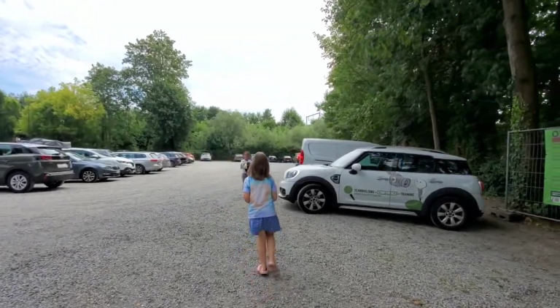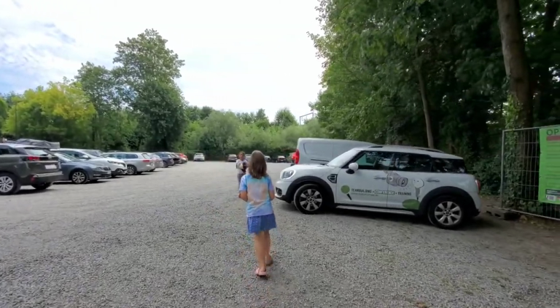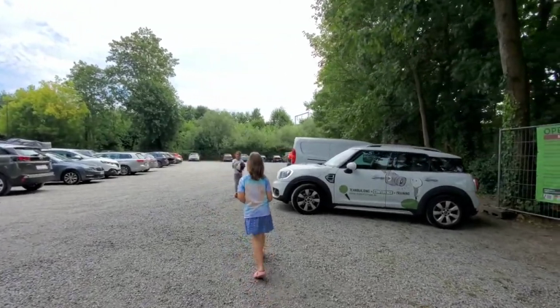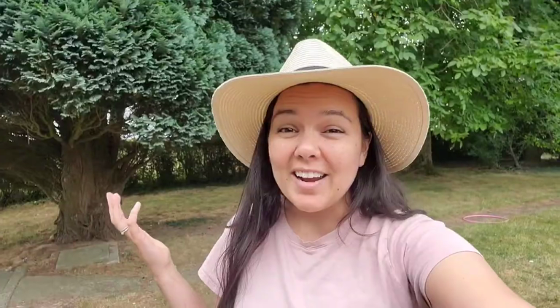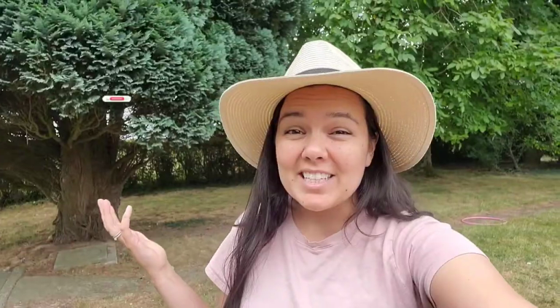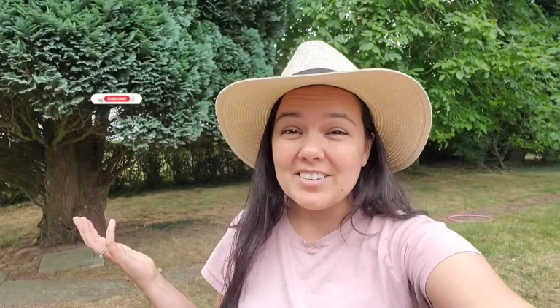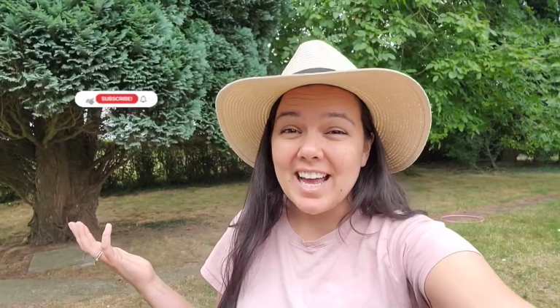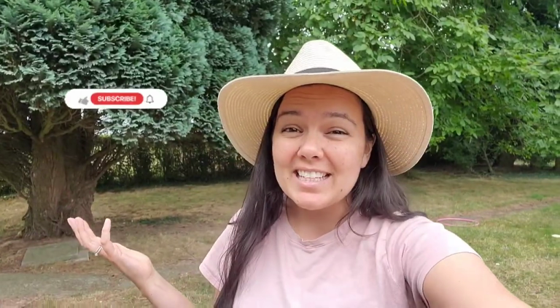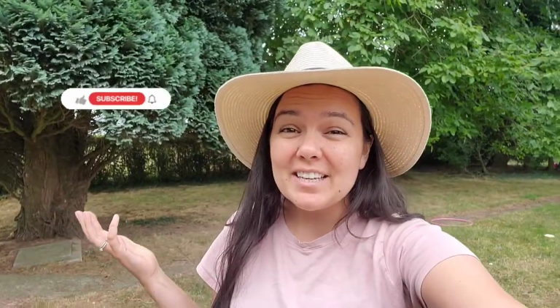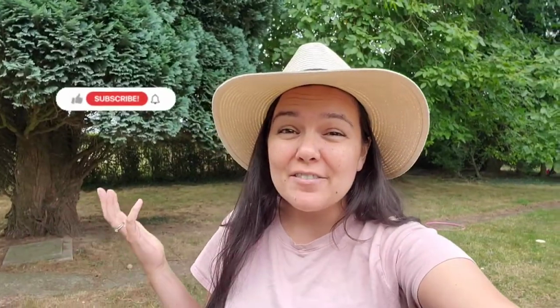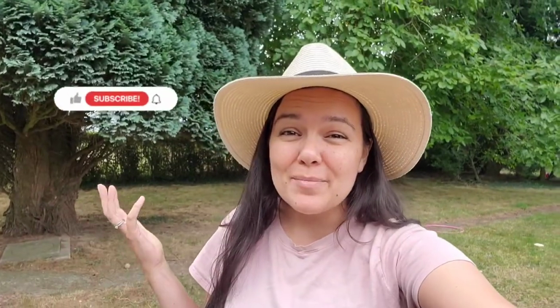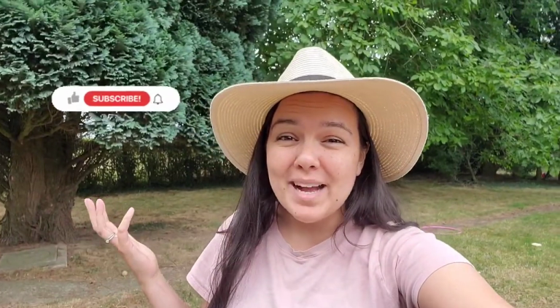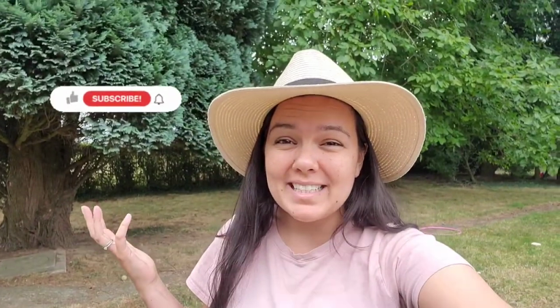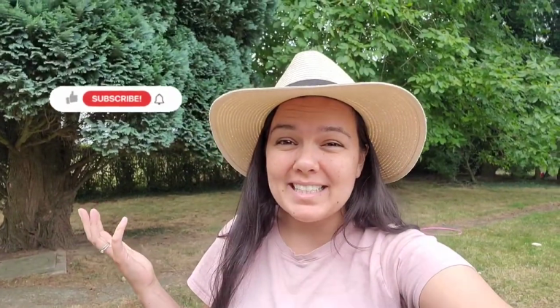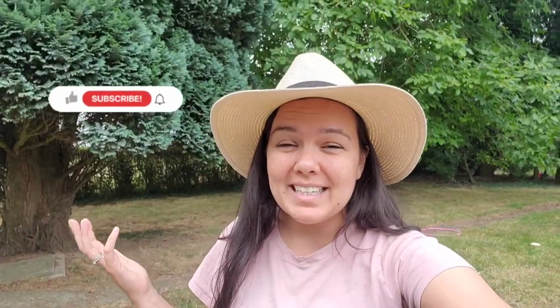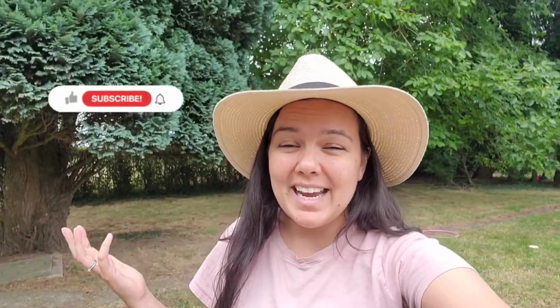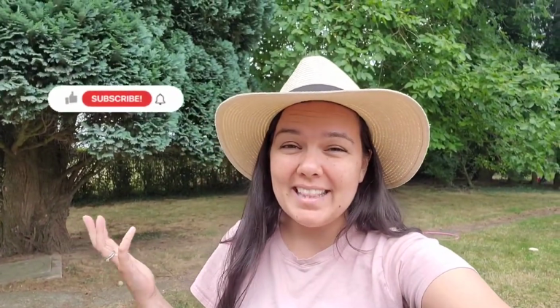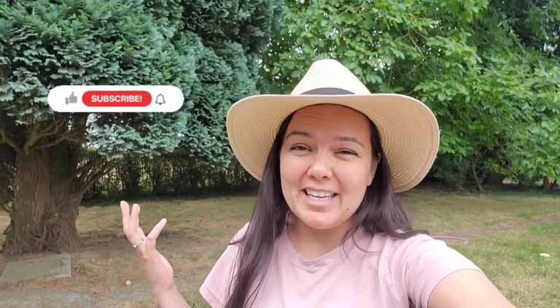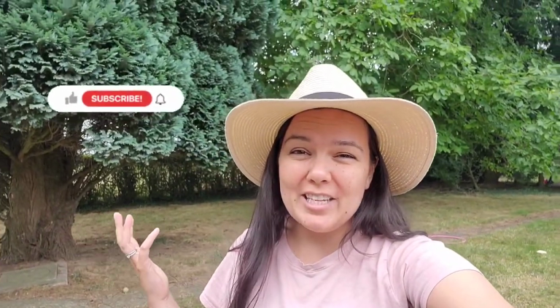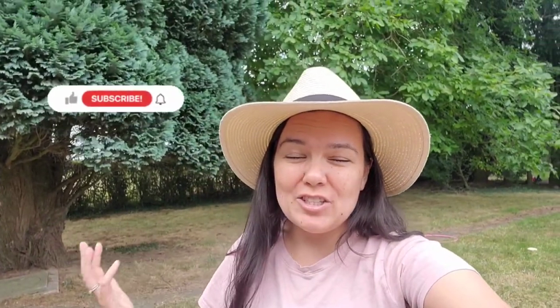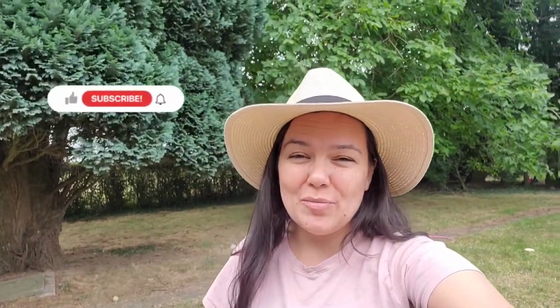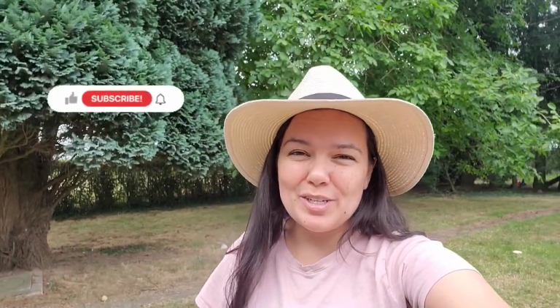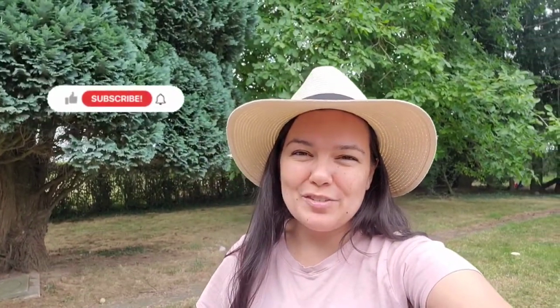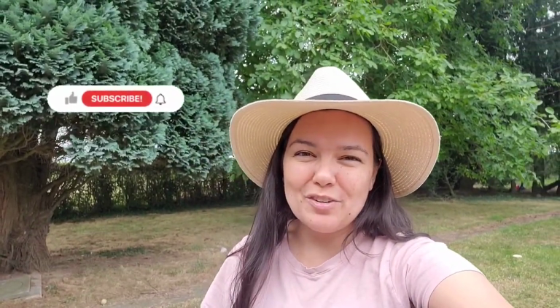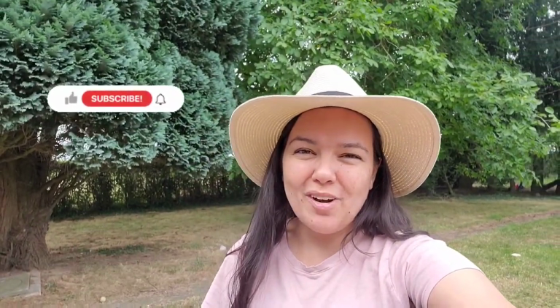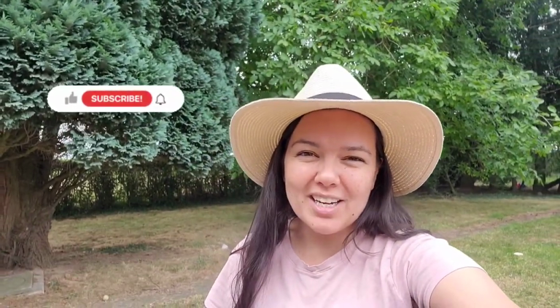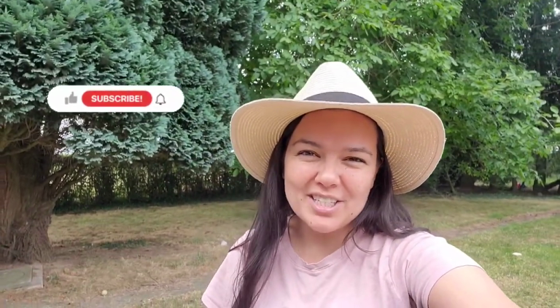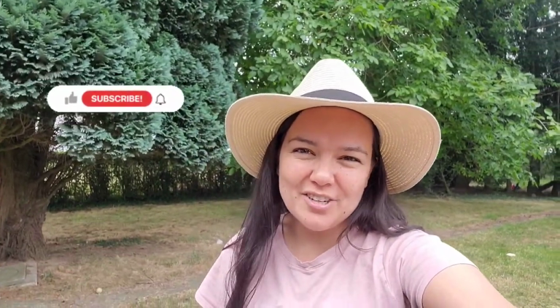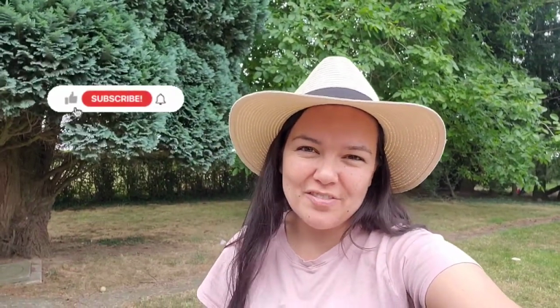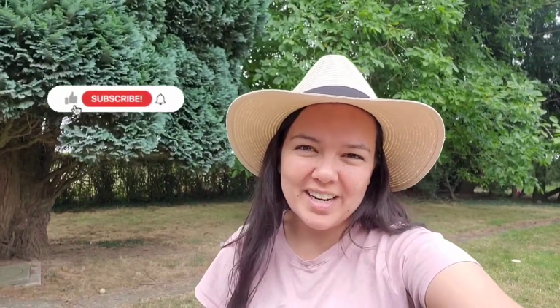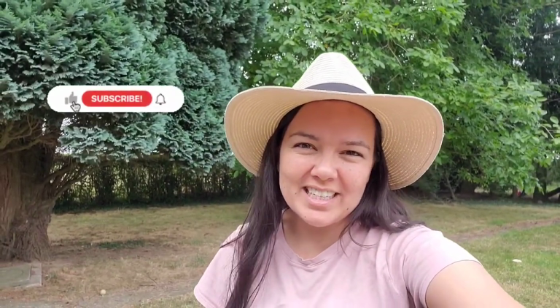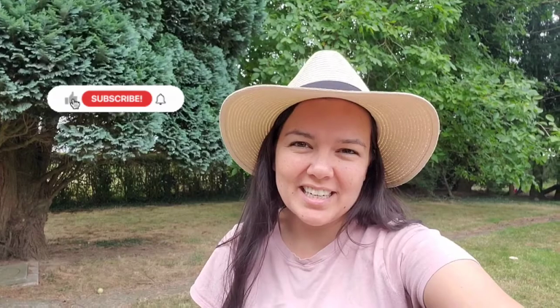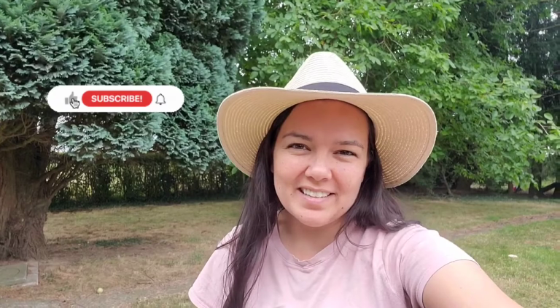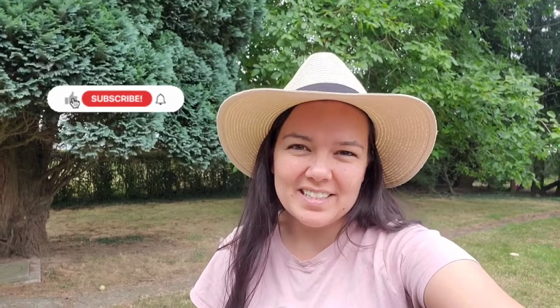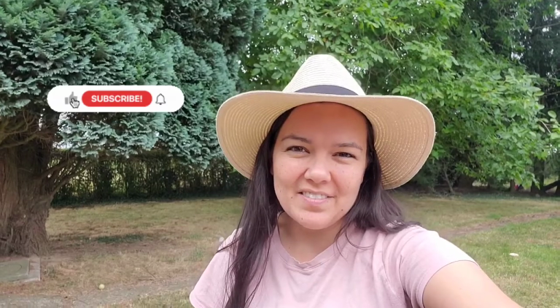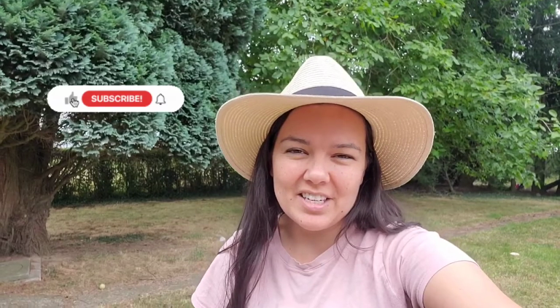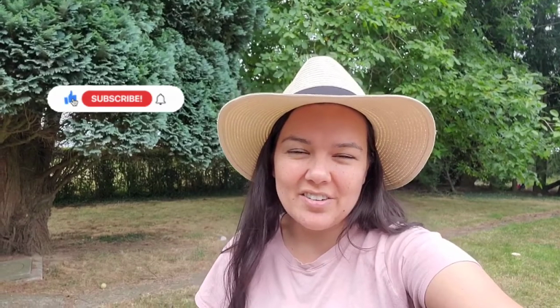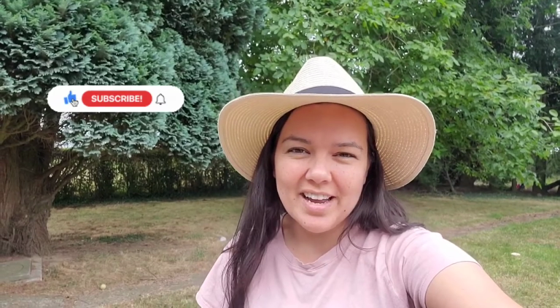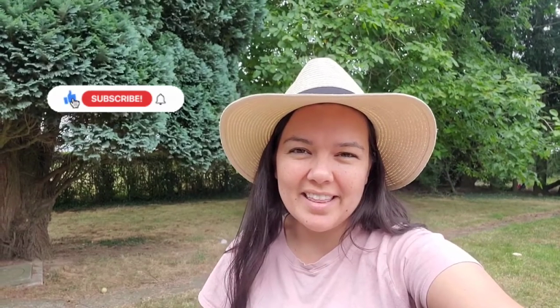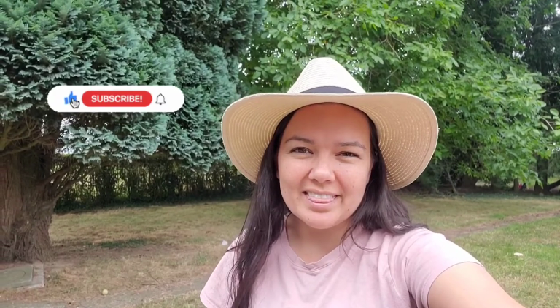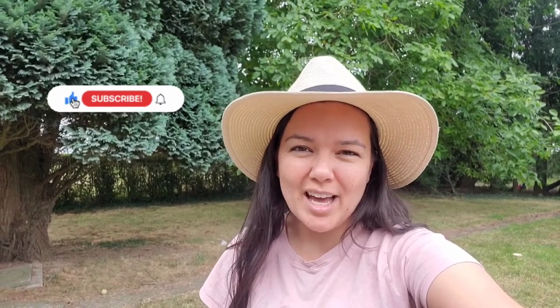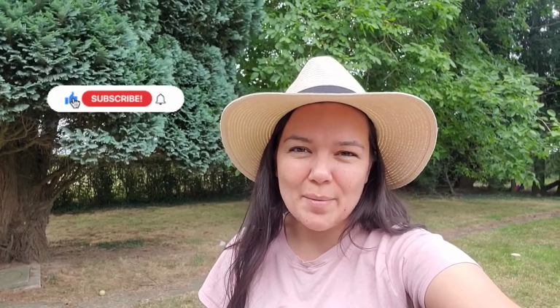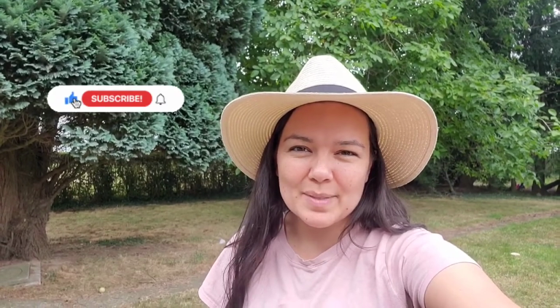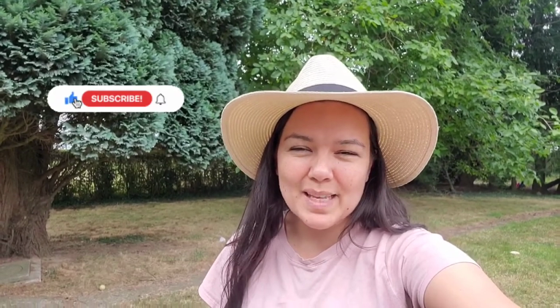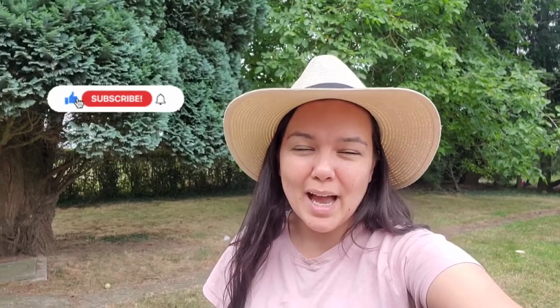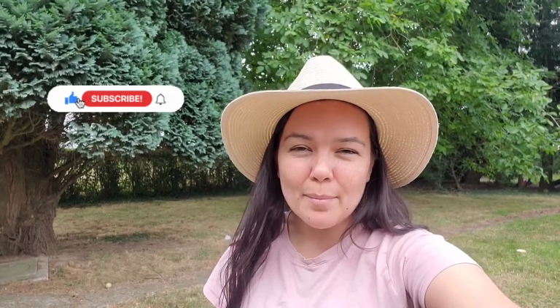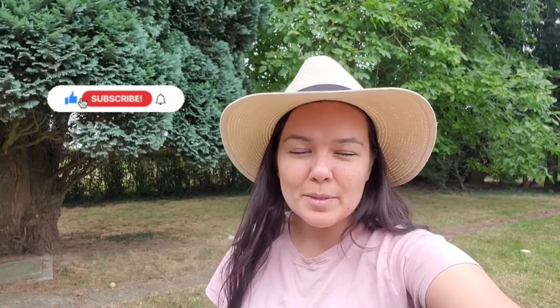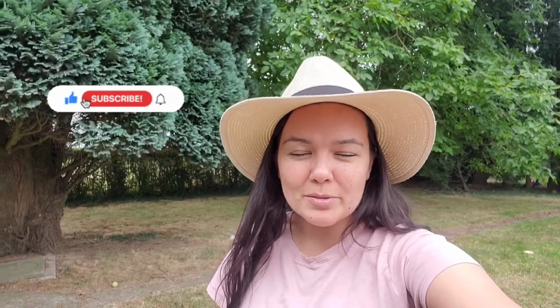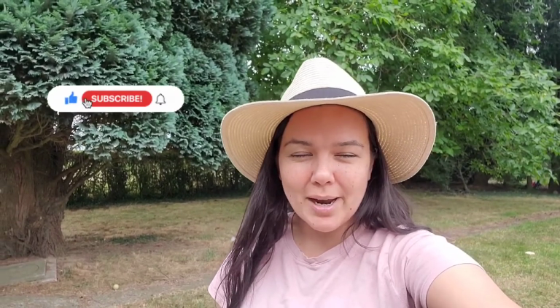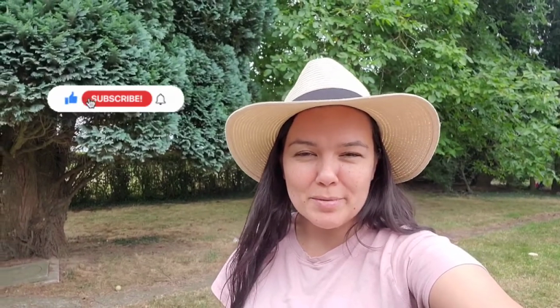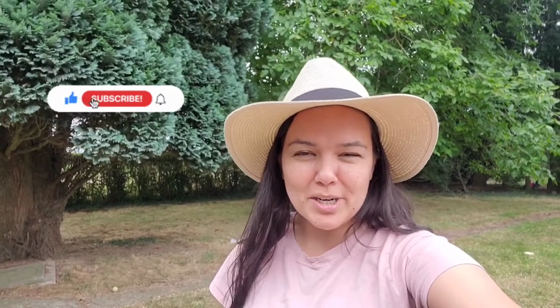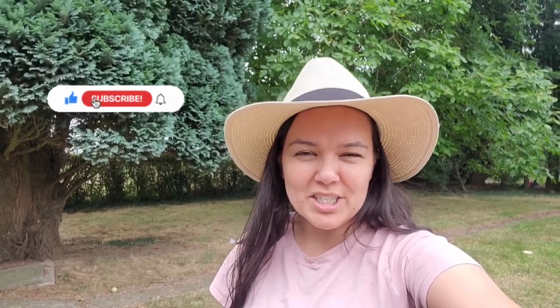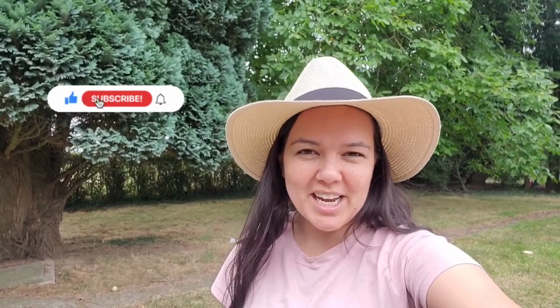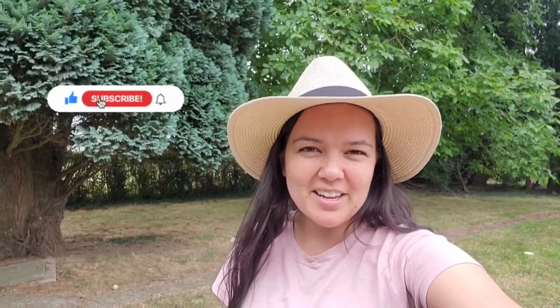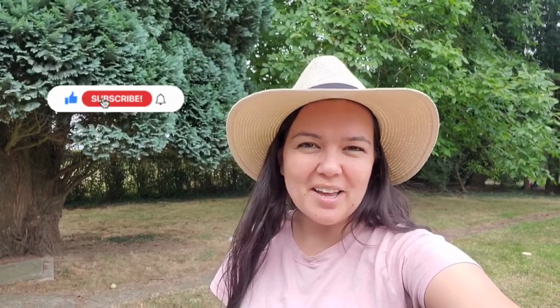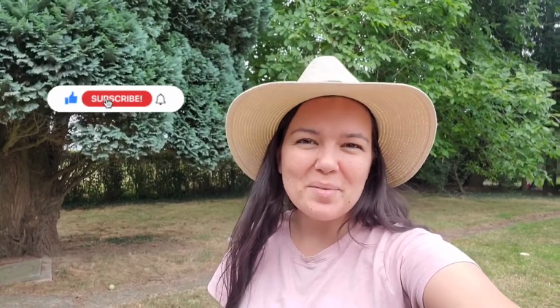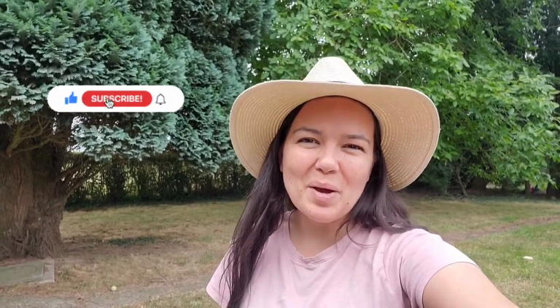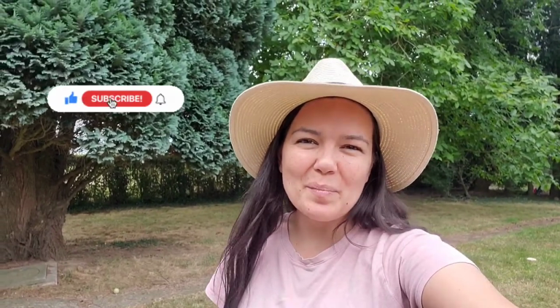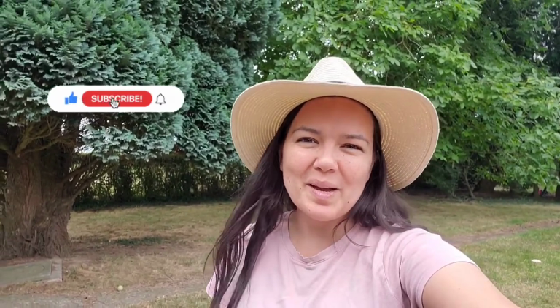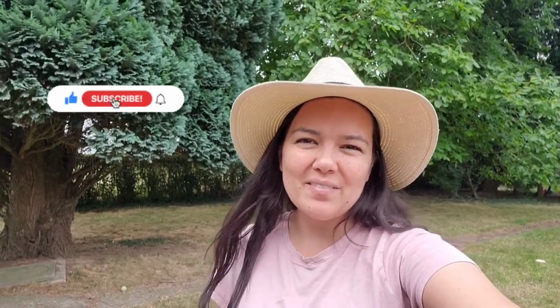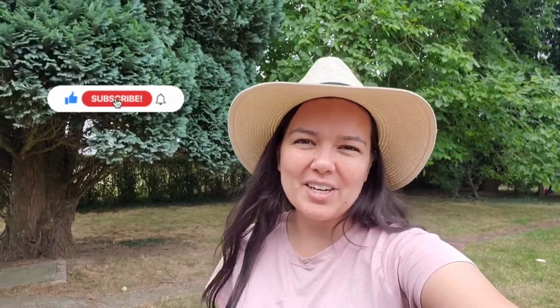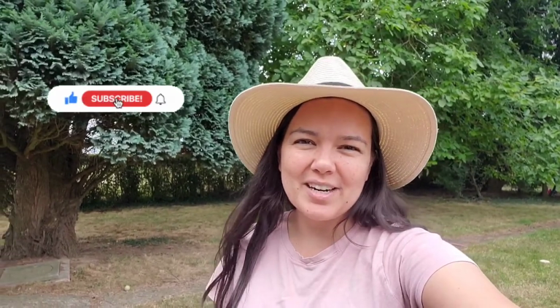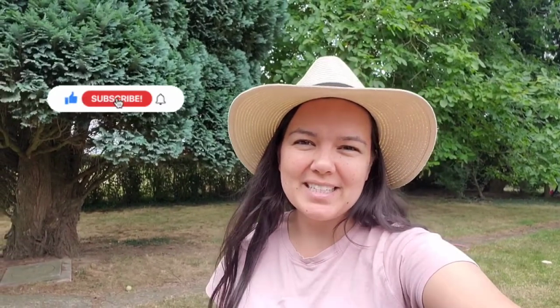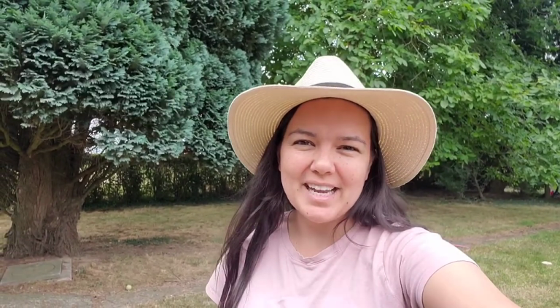All right, that's it from us today. Thank you so much for watching — don't forget to give this video a thumbs up, subscribe to our channel, and we hope you have a great day!